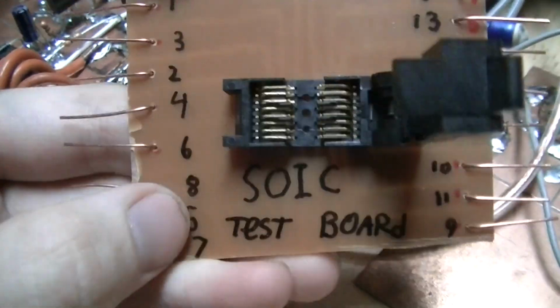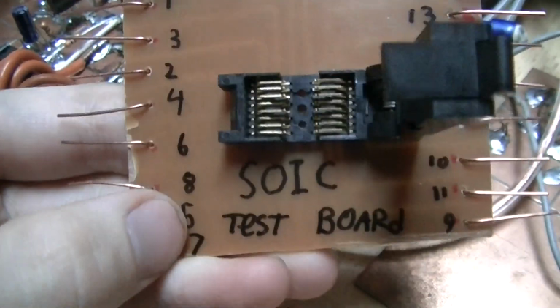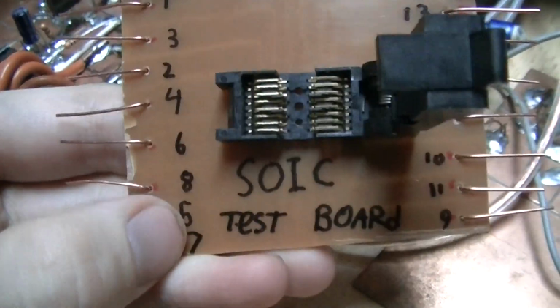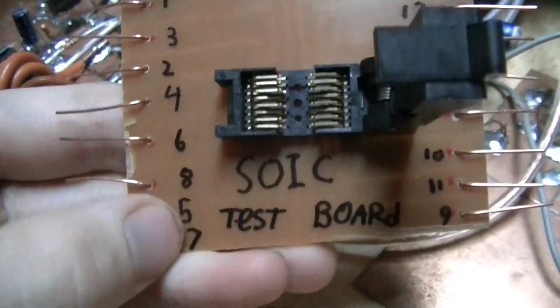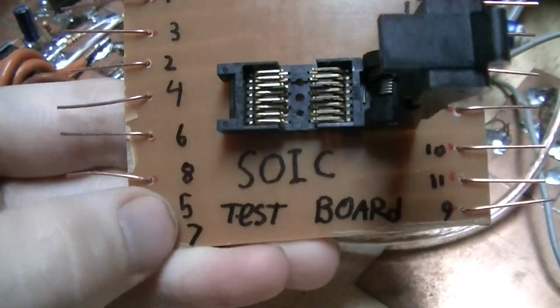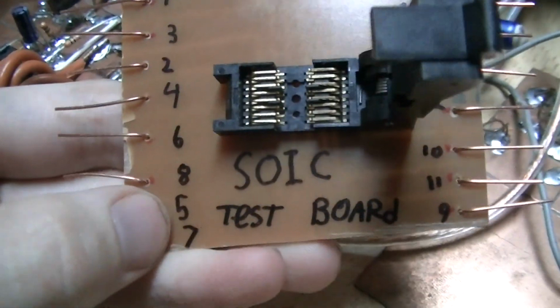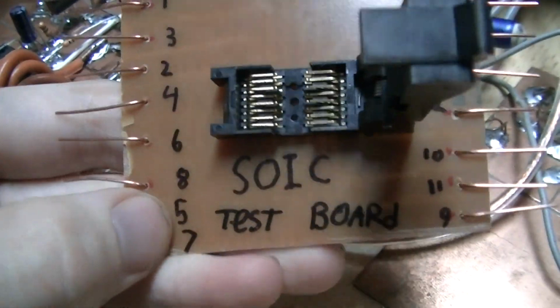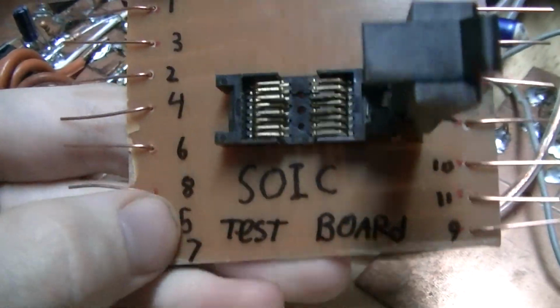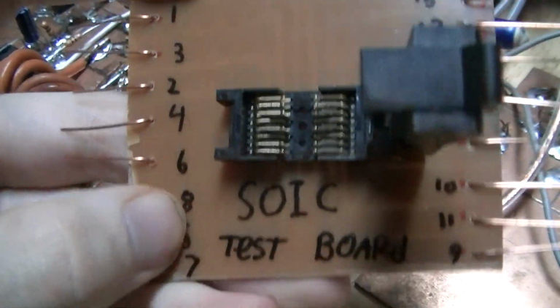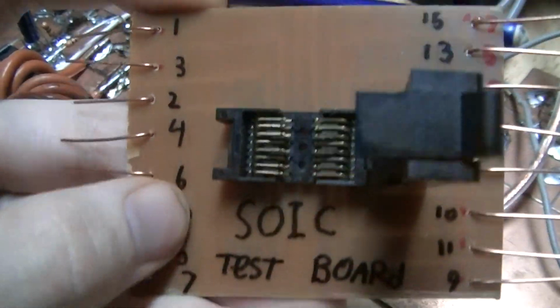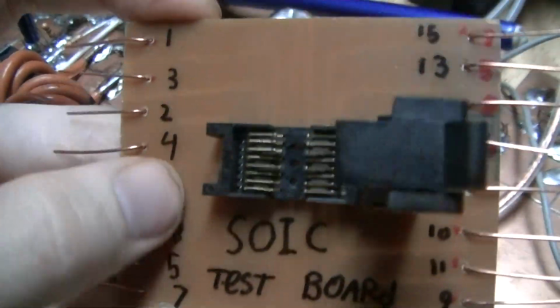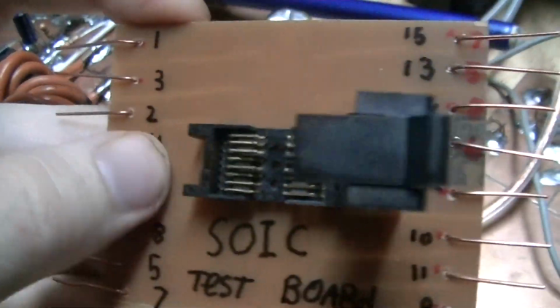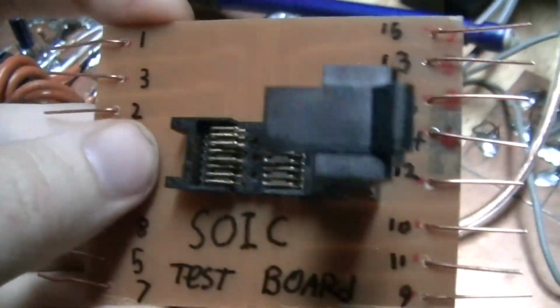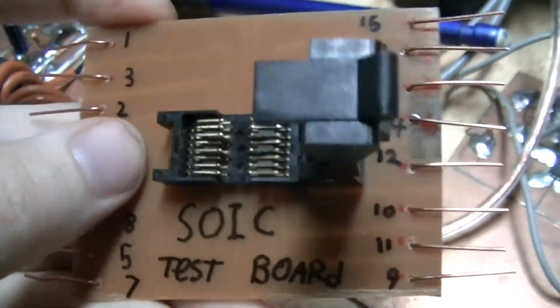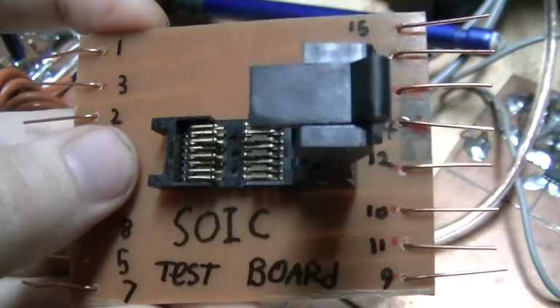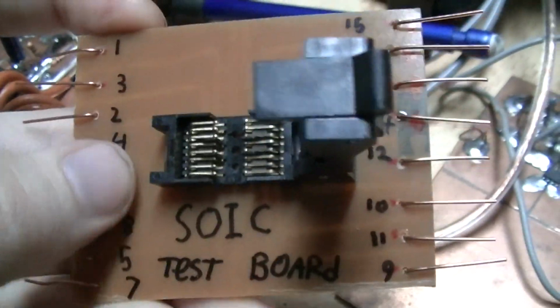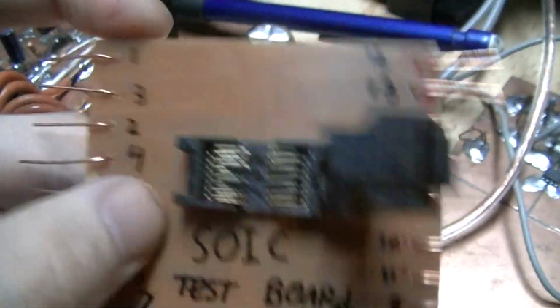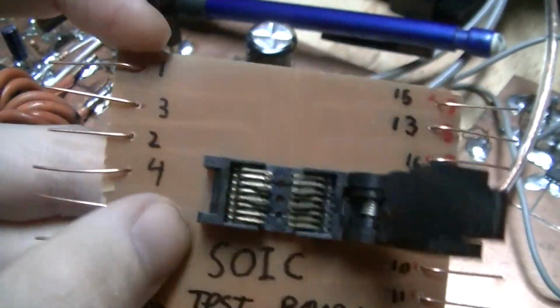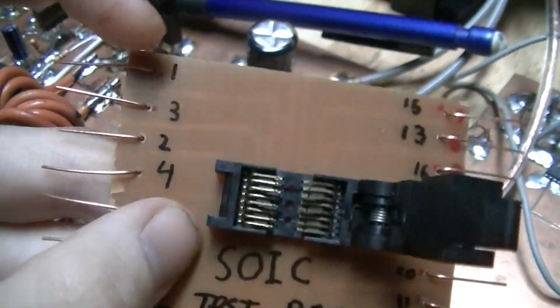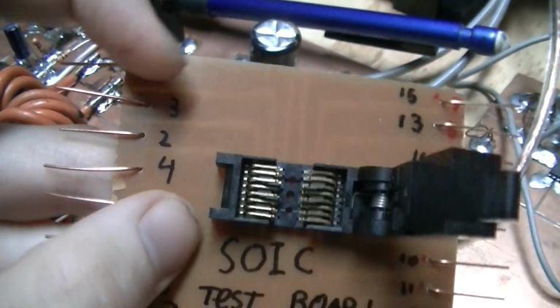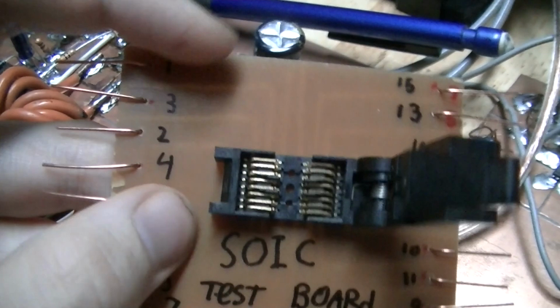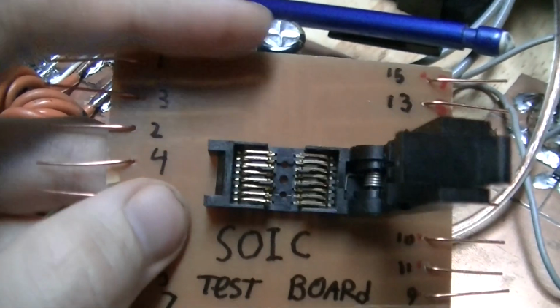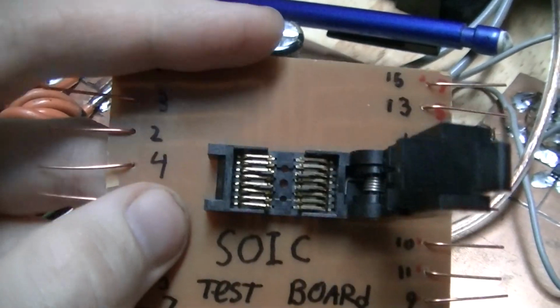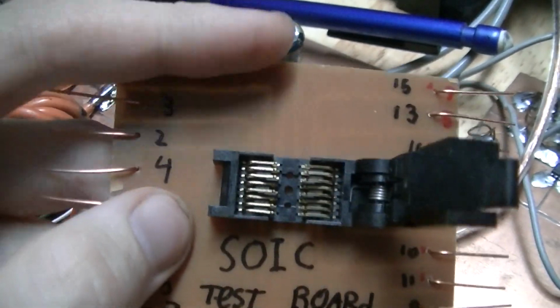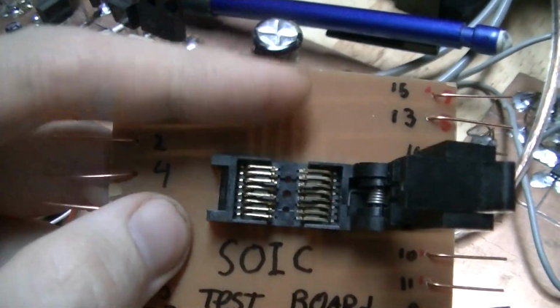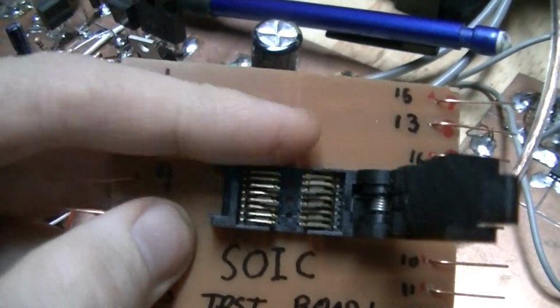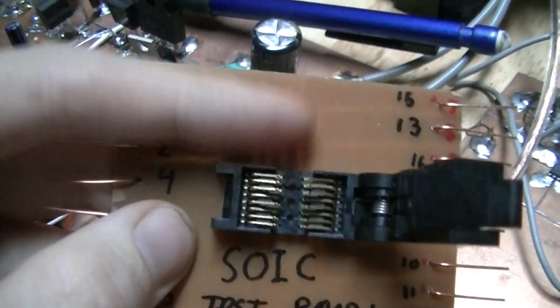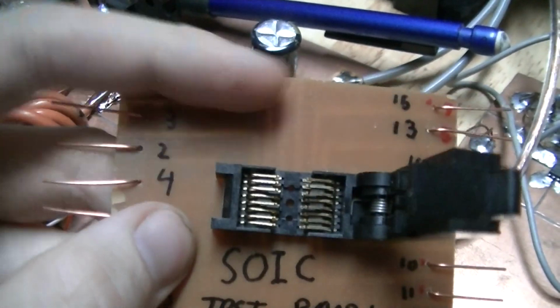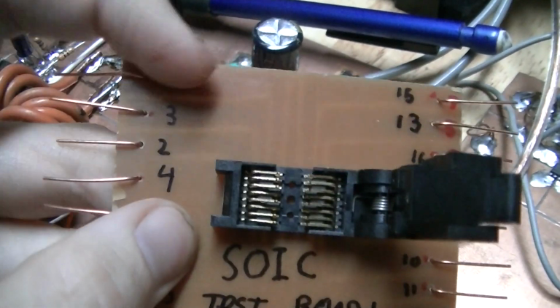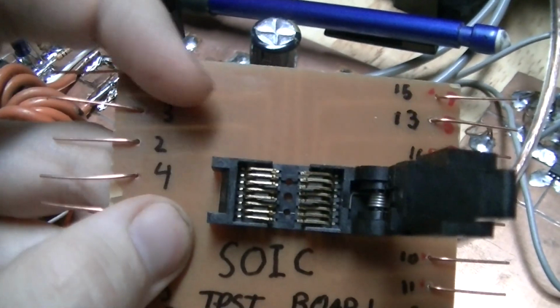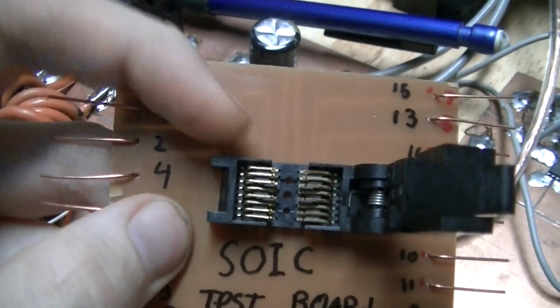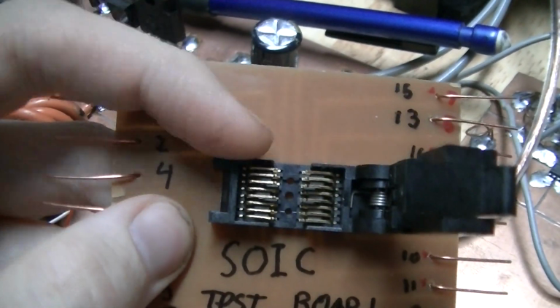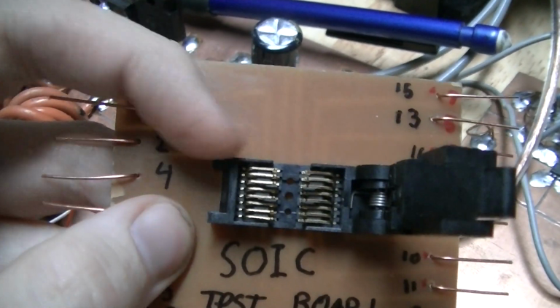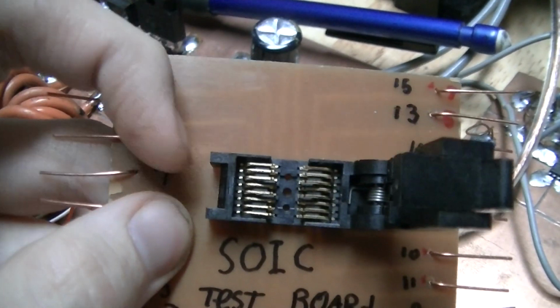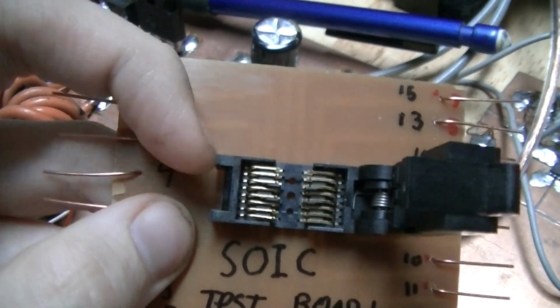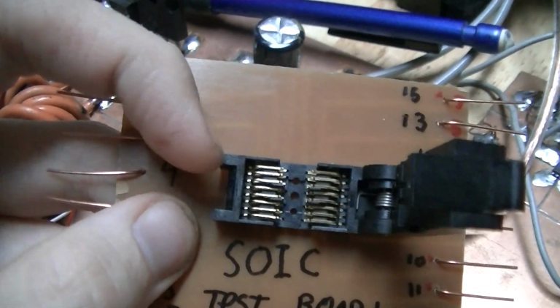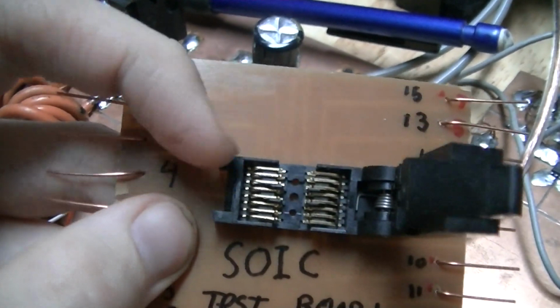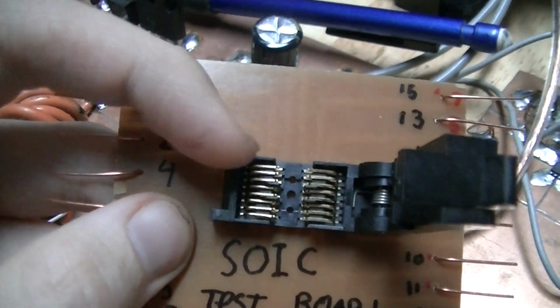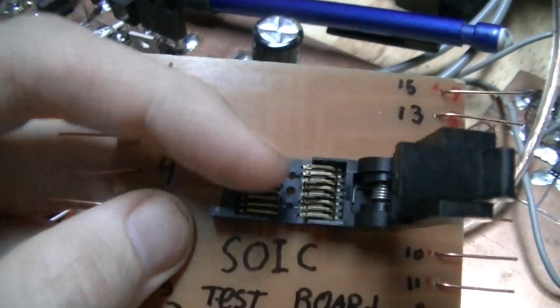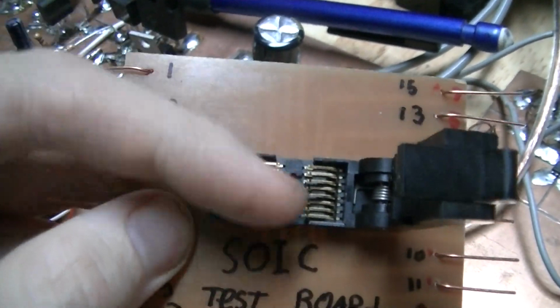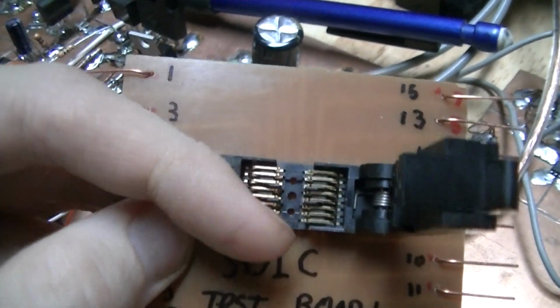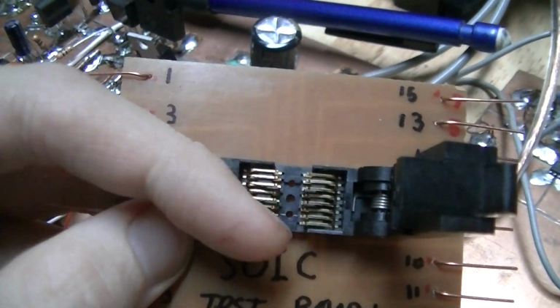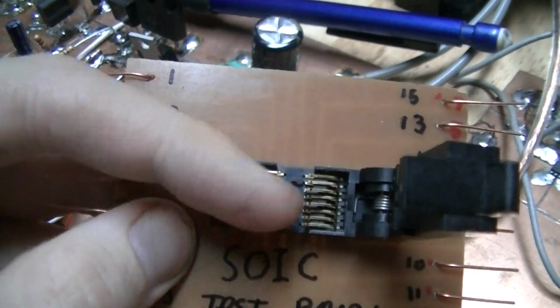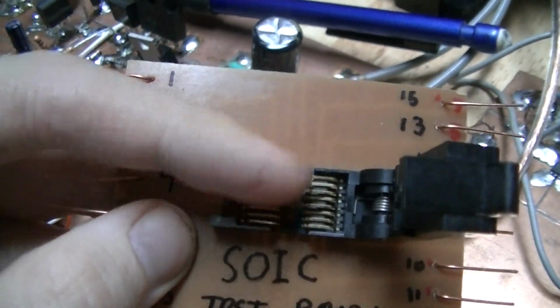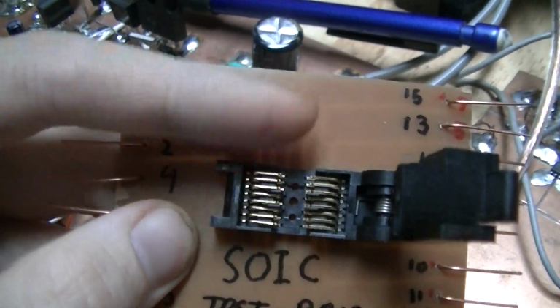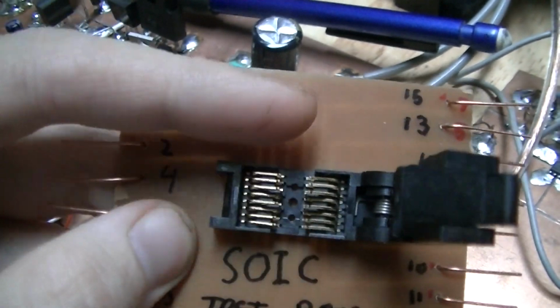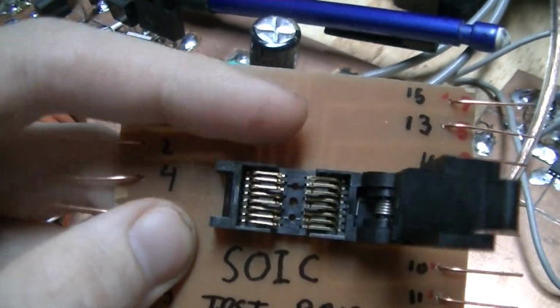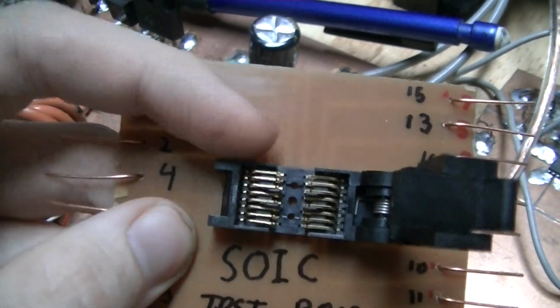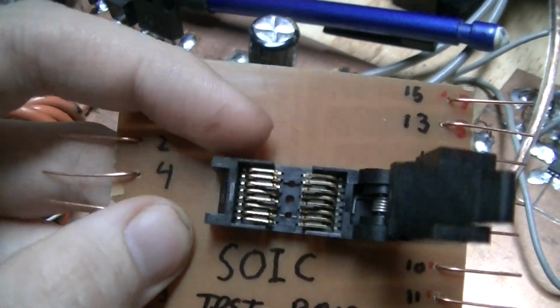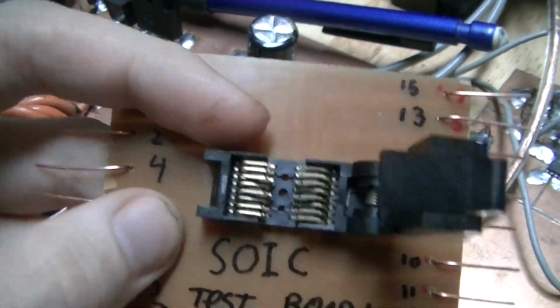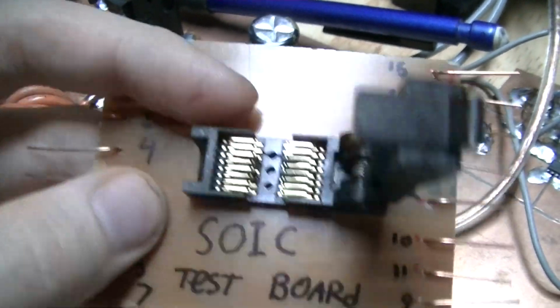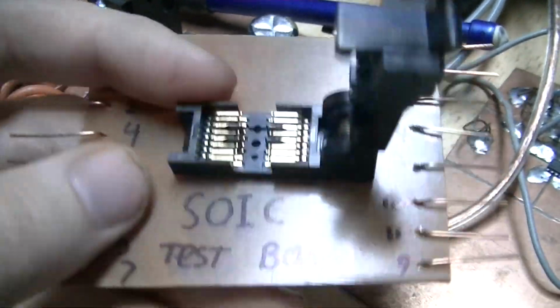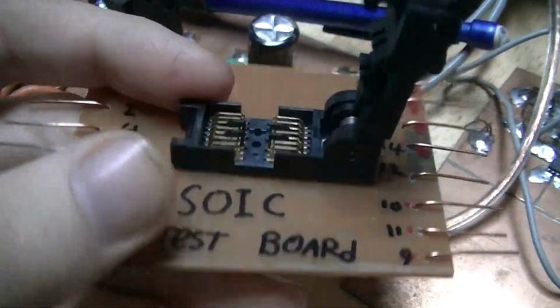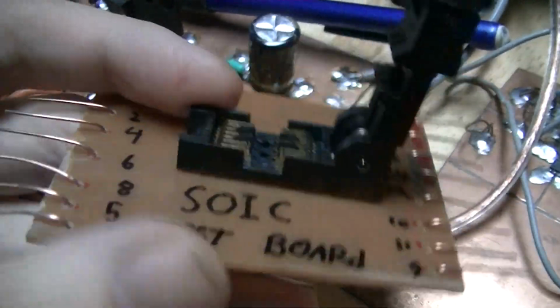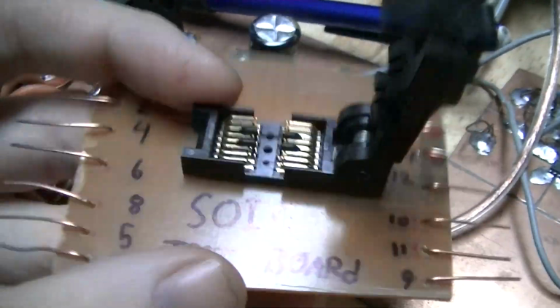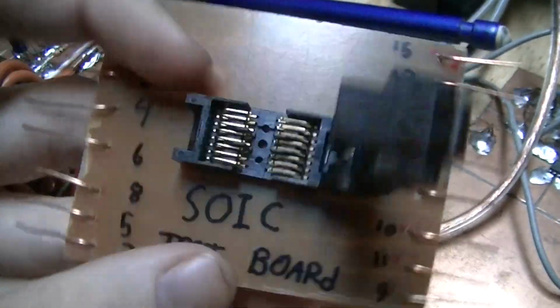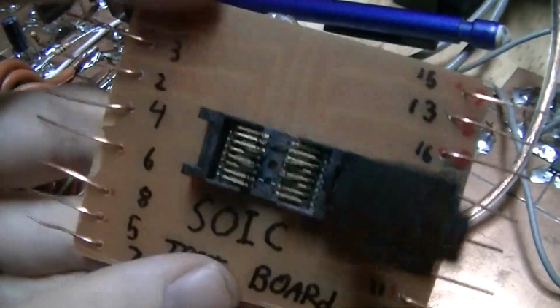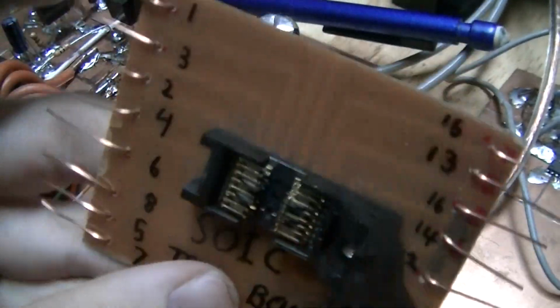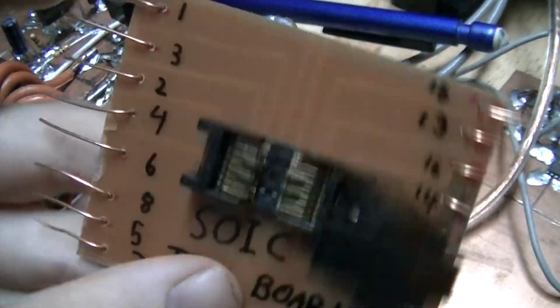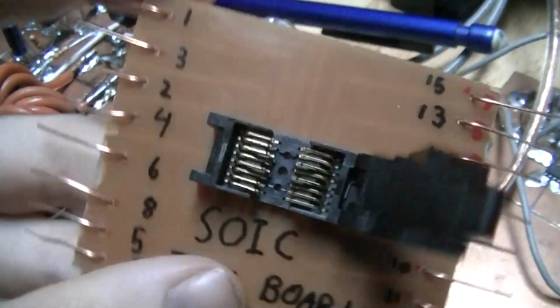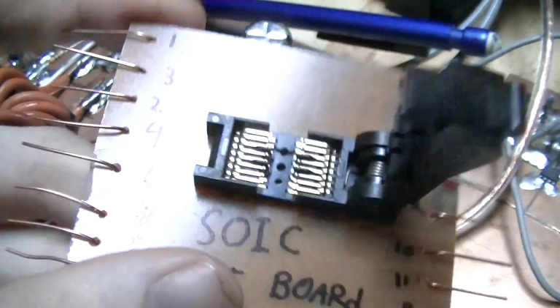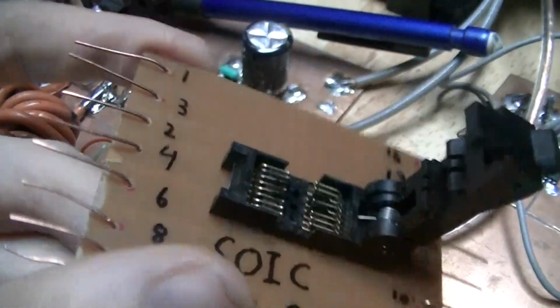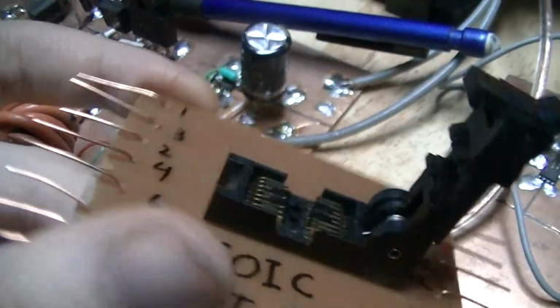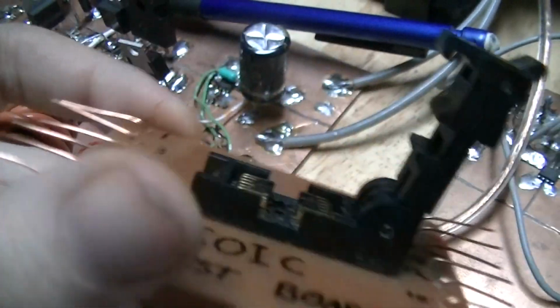The reason that these numbers are not in sequence is because that is the order in which they connect to the pins on the ZIF socket.